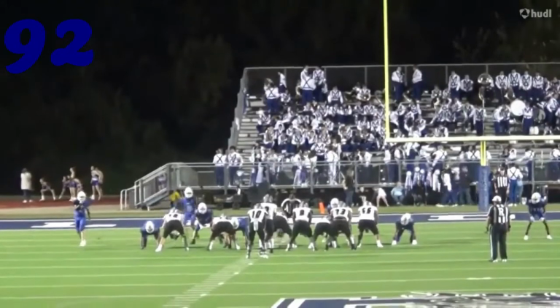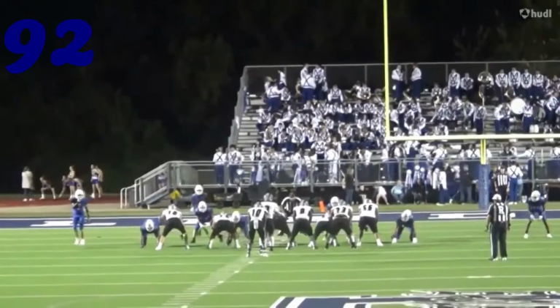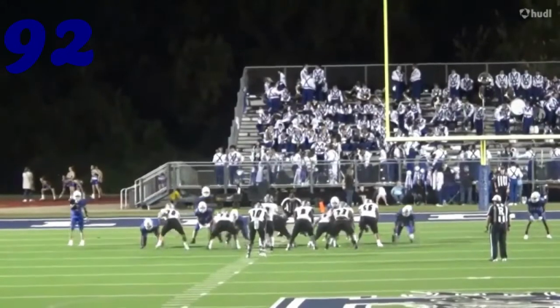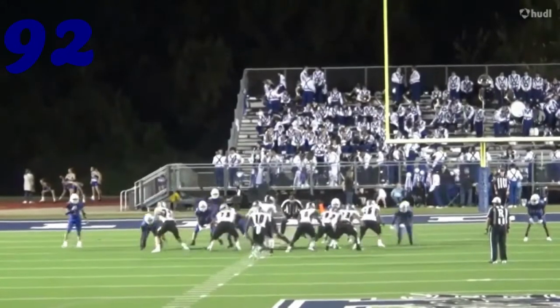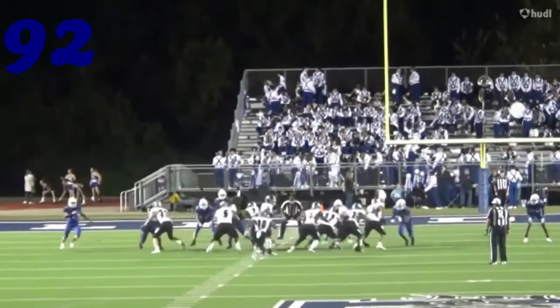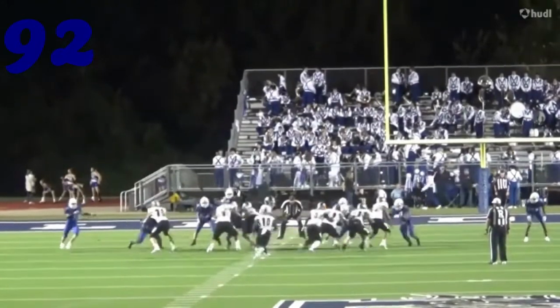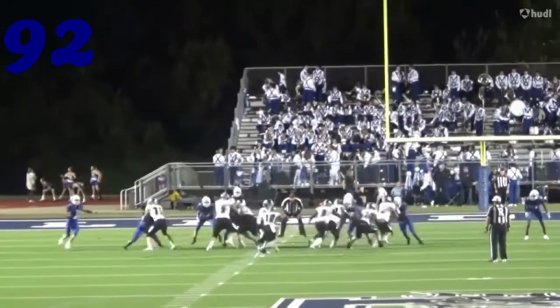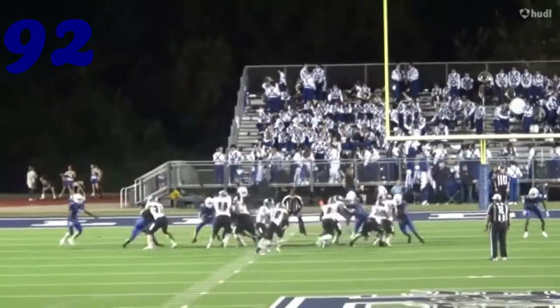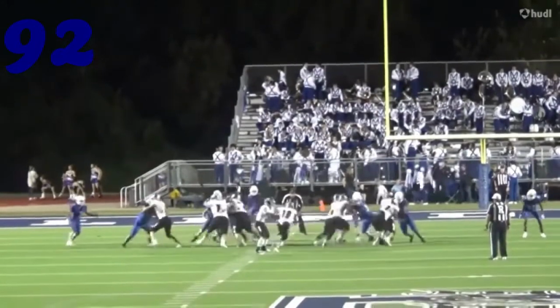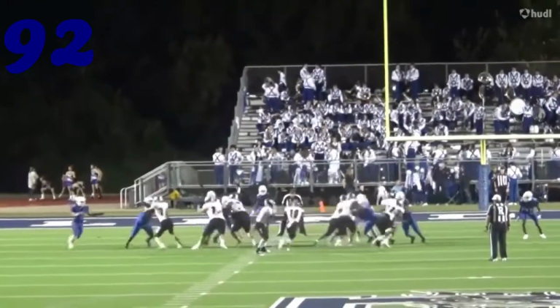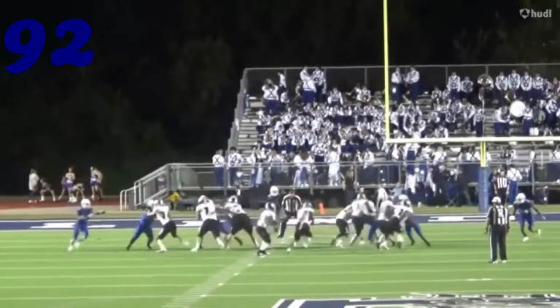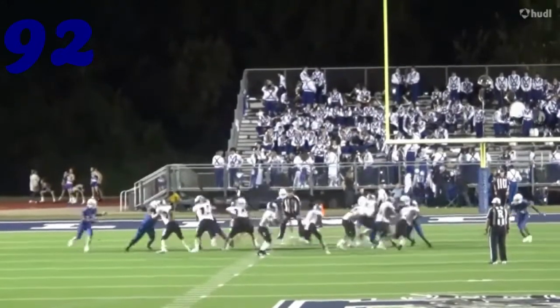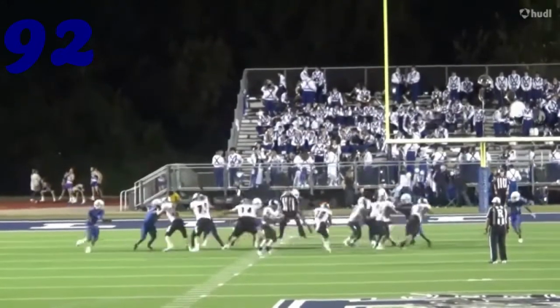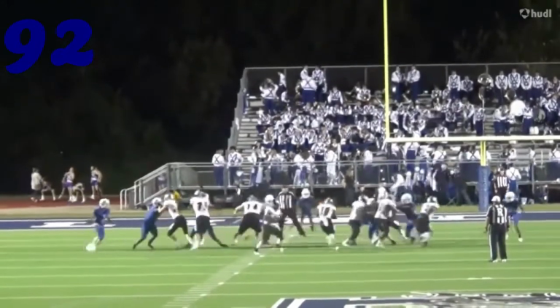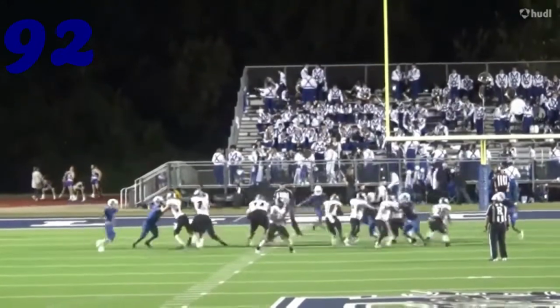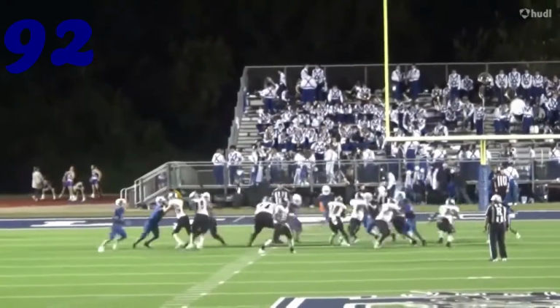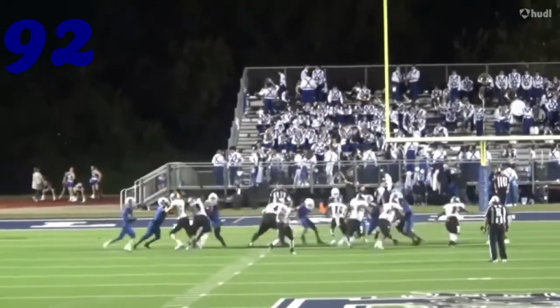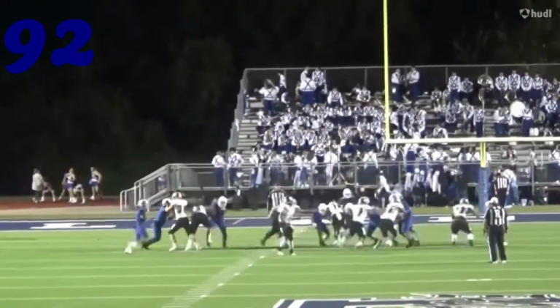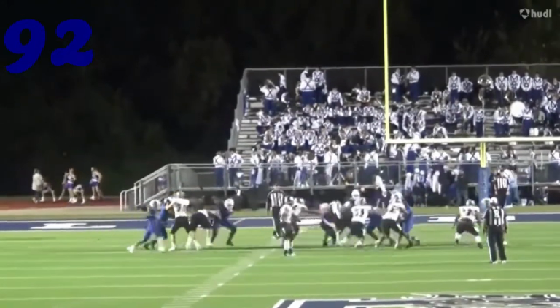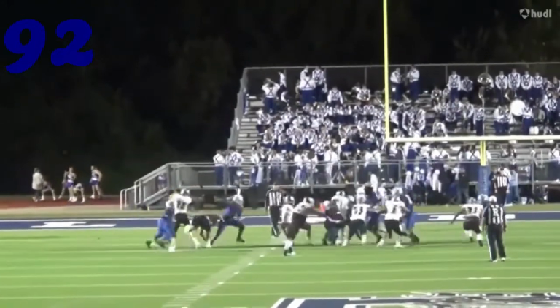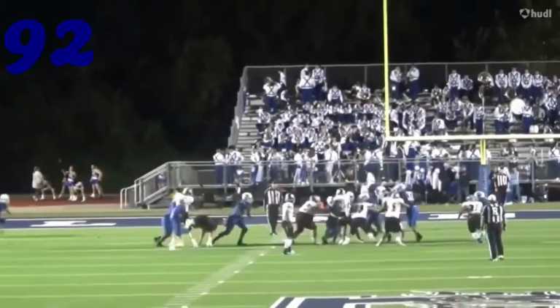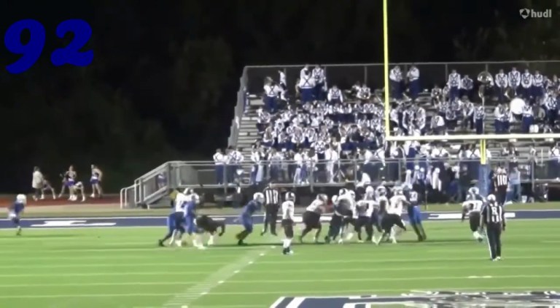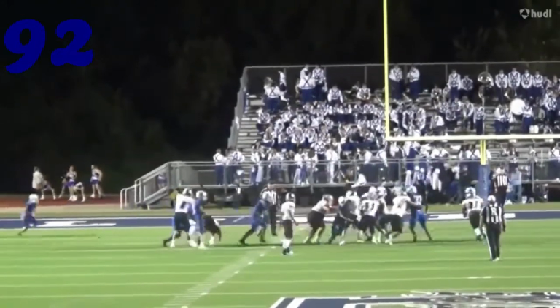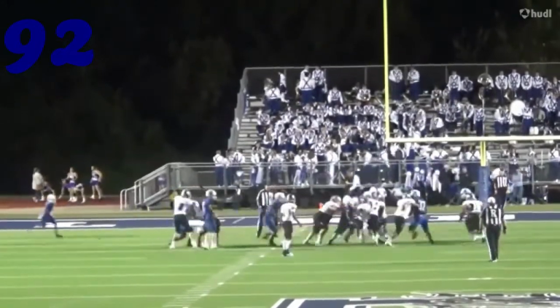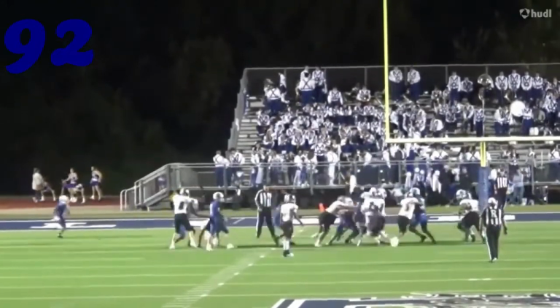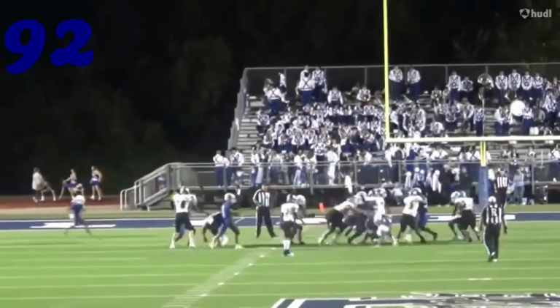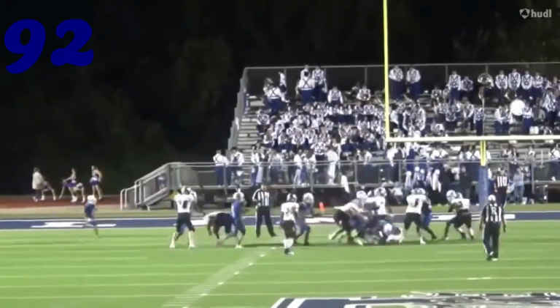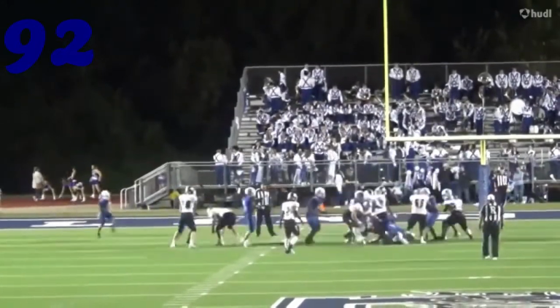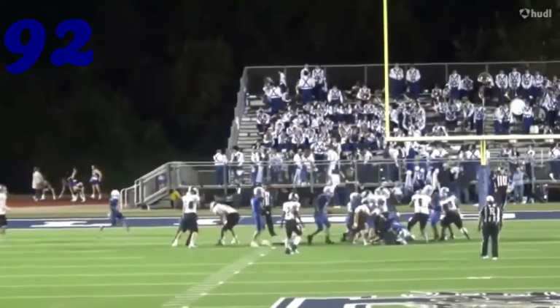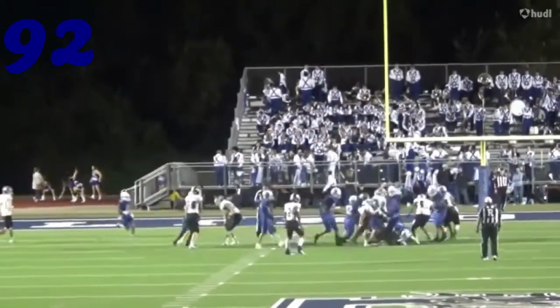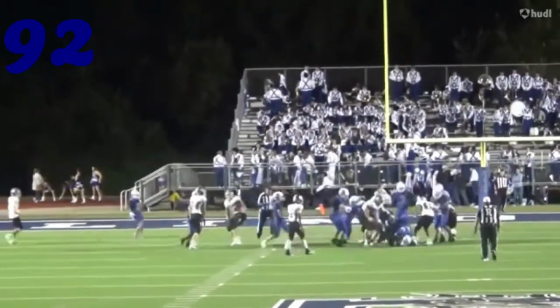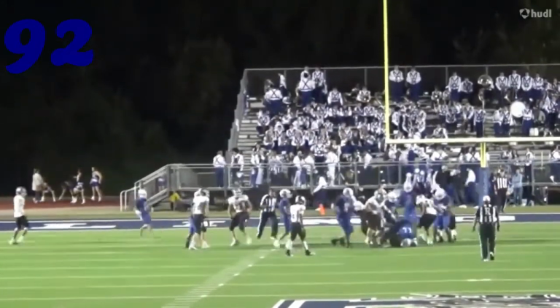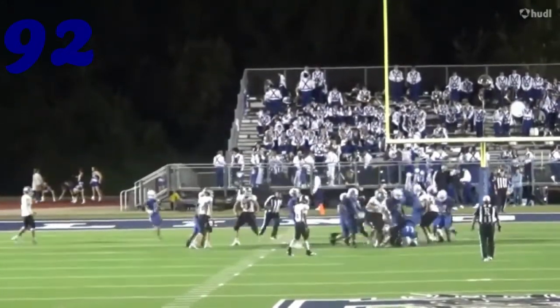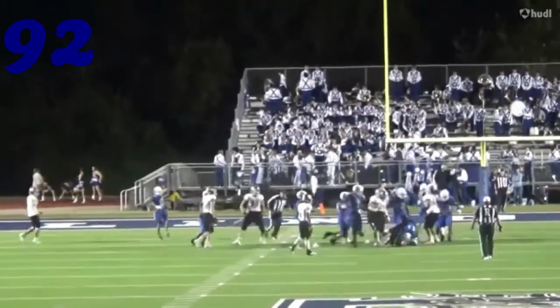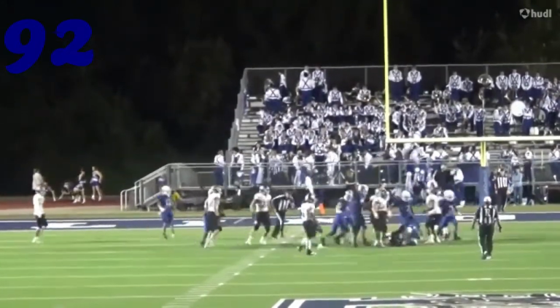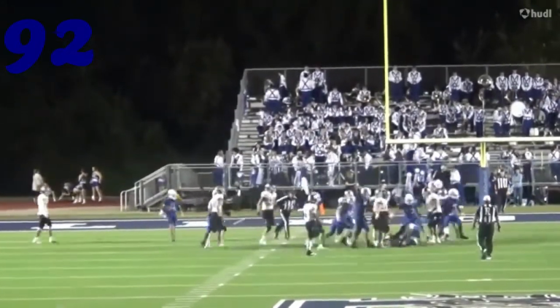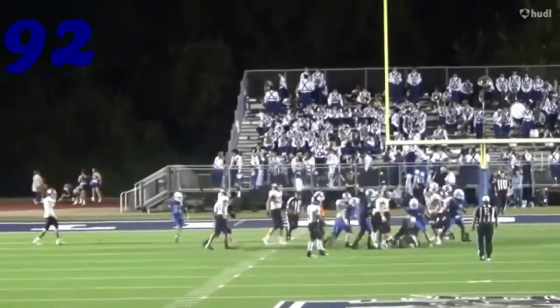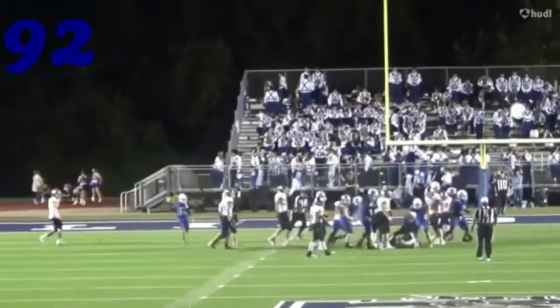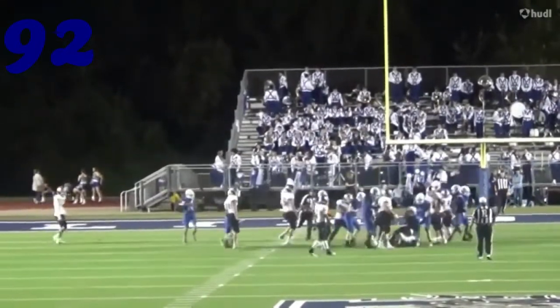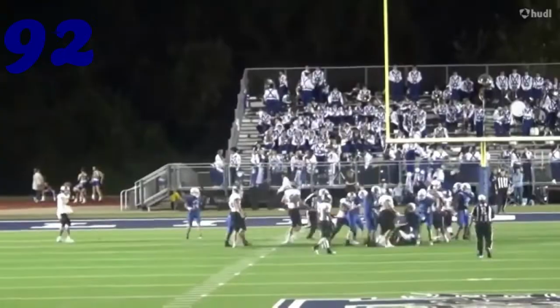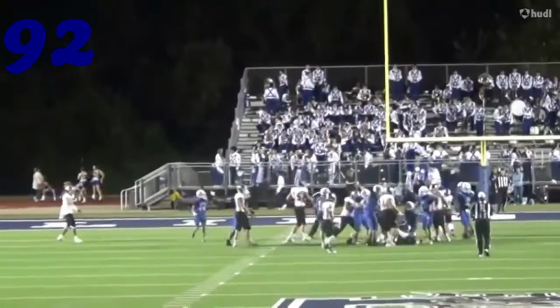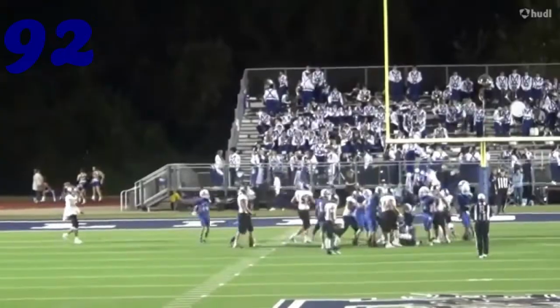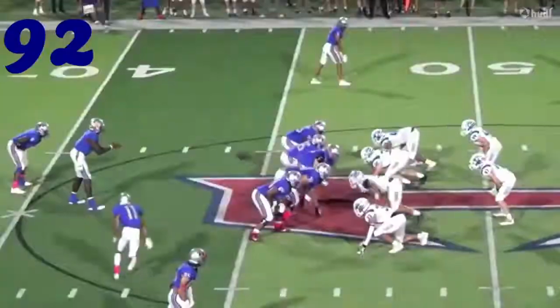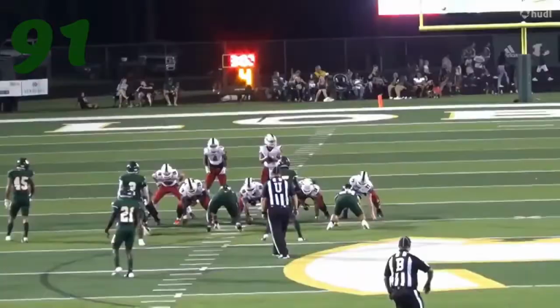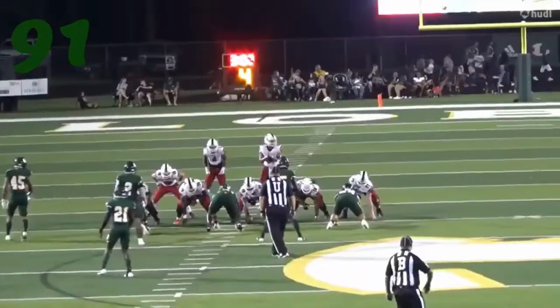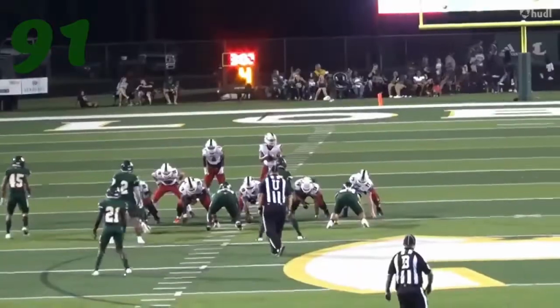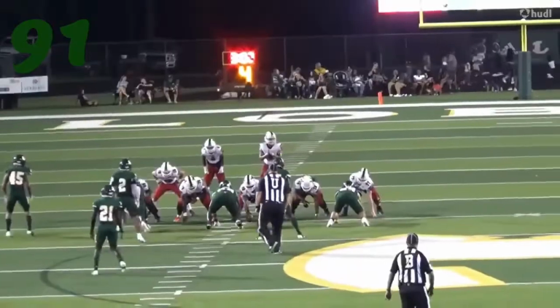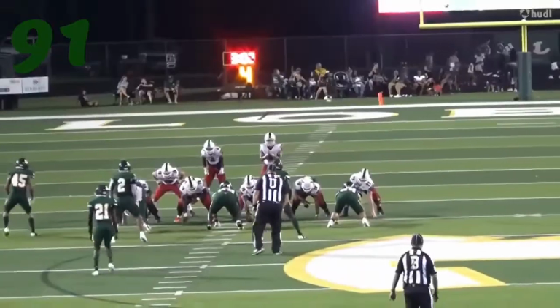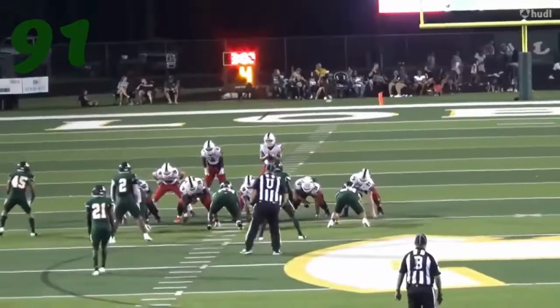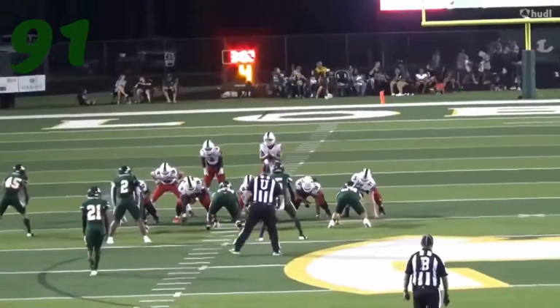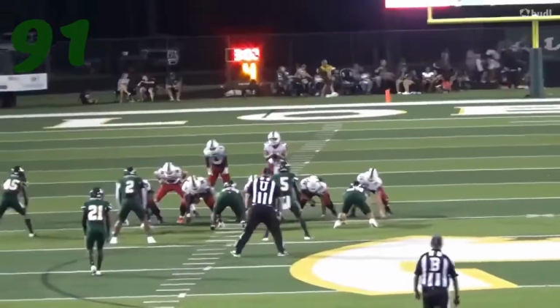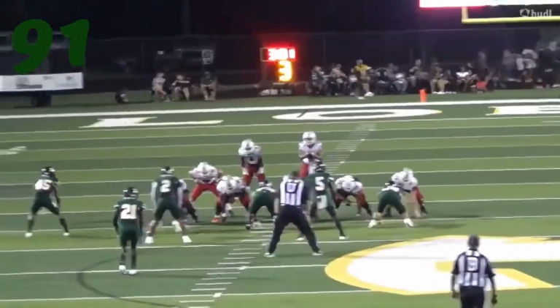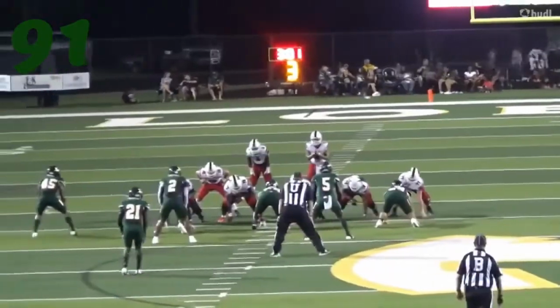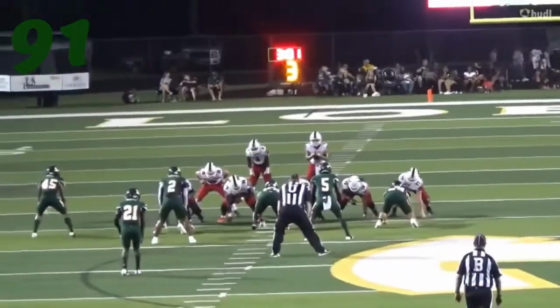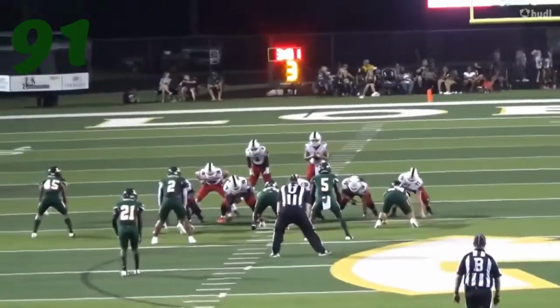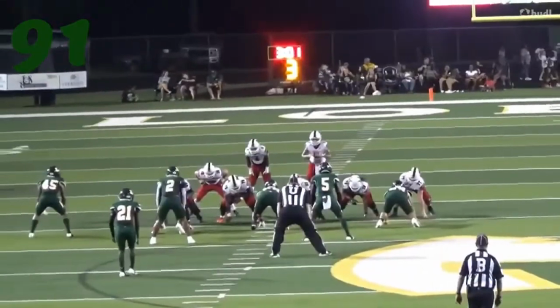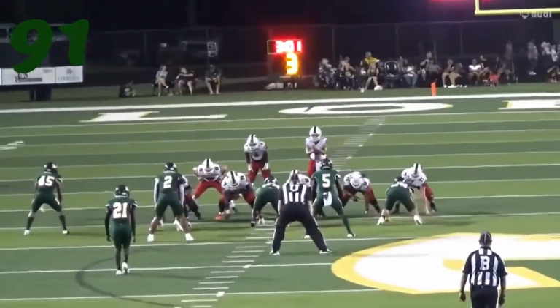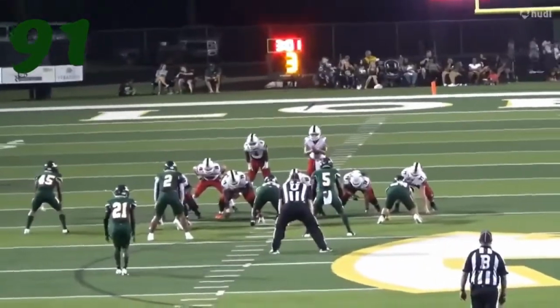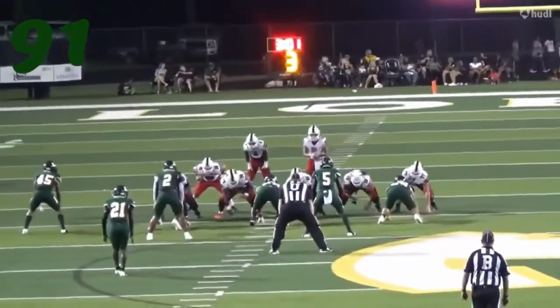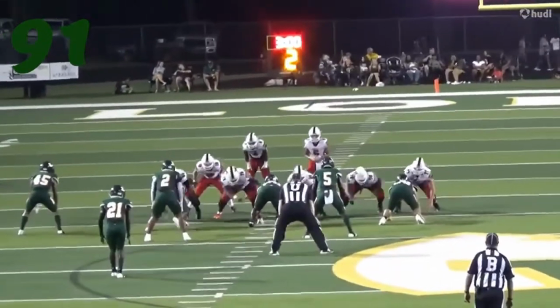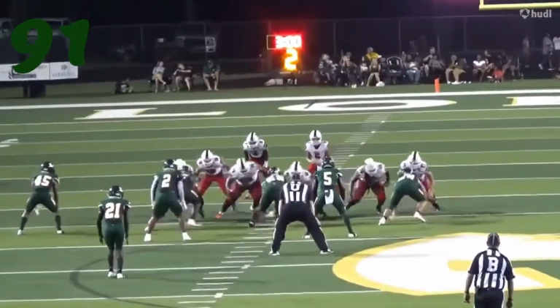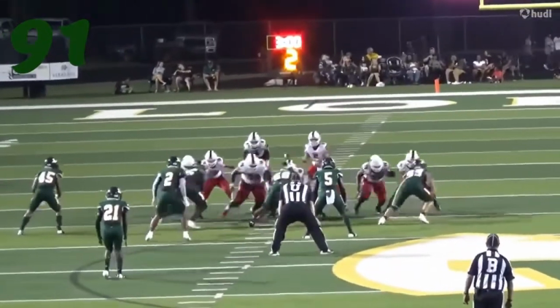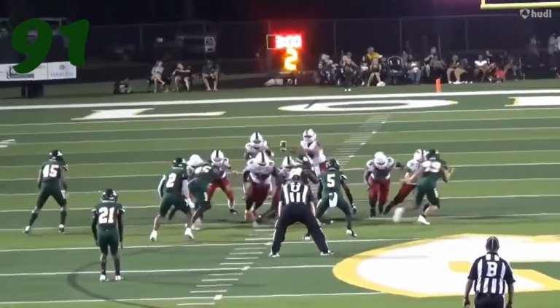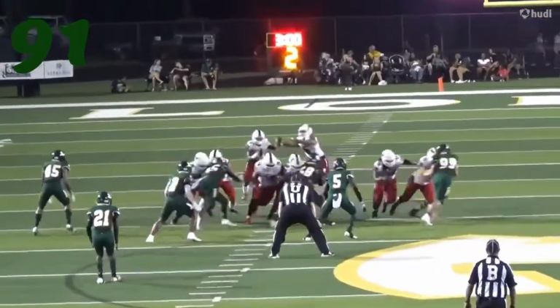At number 92, it's Jake Kerrbone. This is like perfect technique — comes in, squeeze tackle. I mean, that's ideal. That's what you see on the tape.